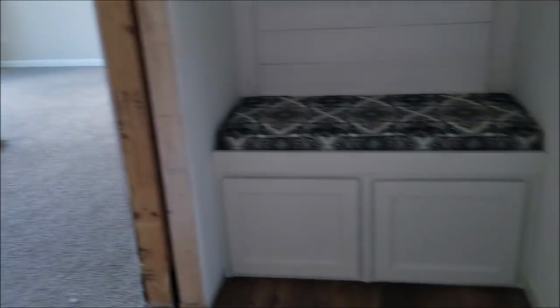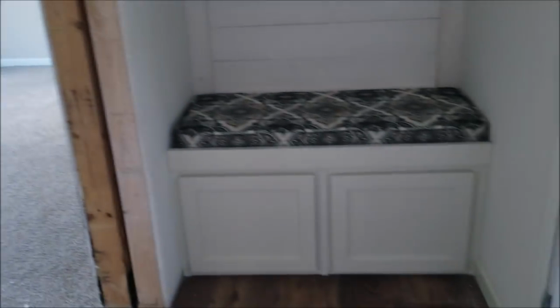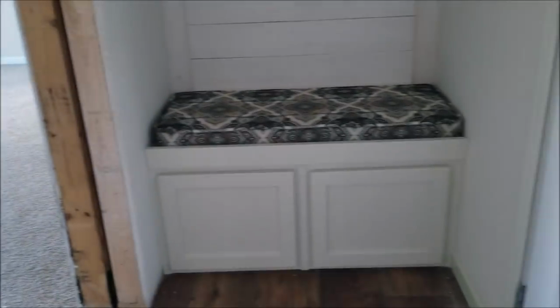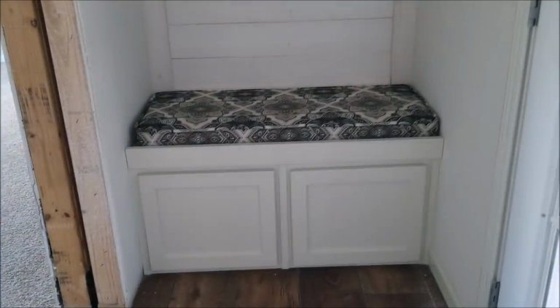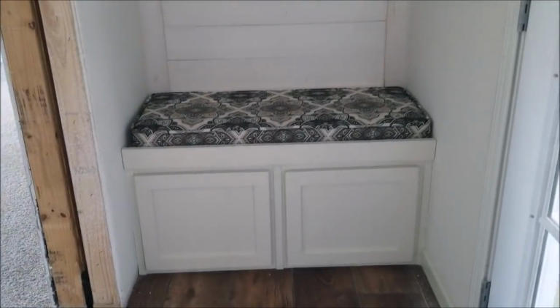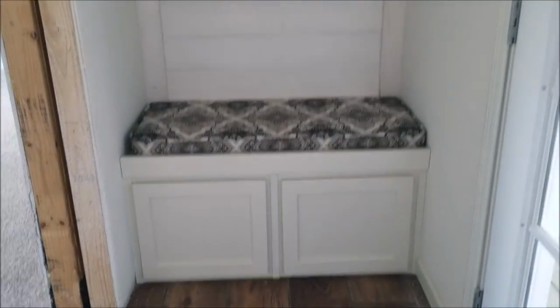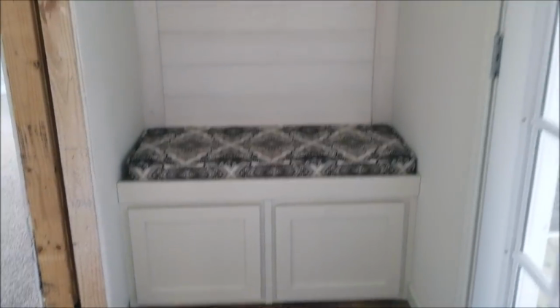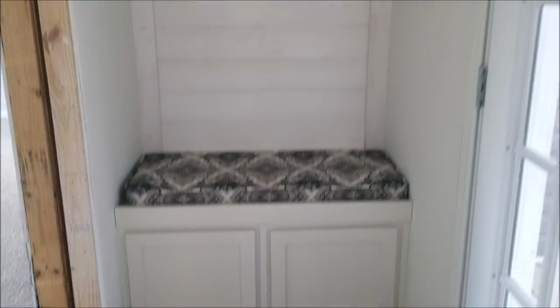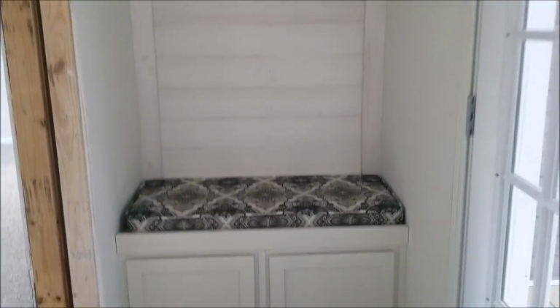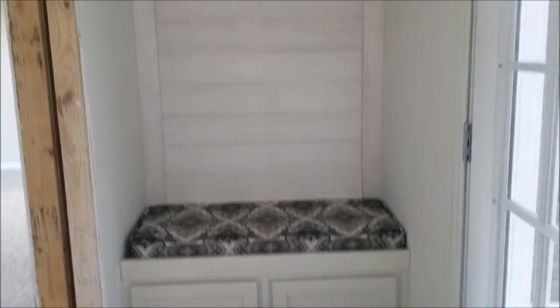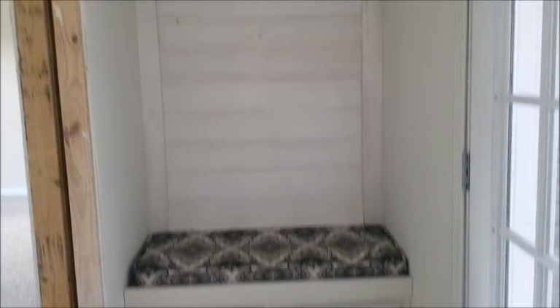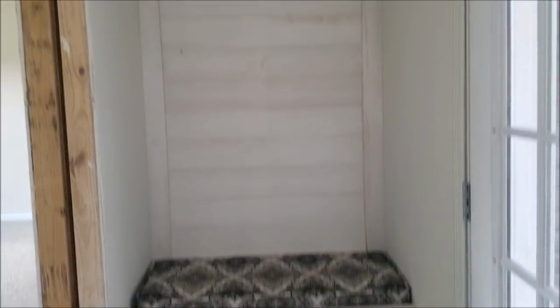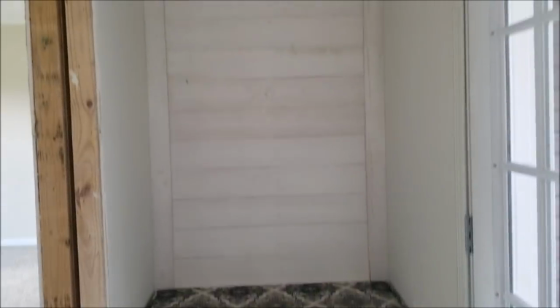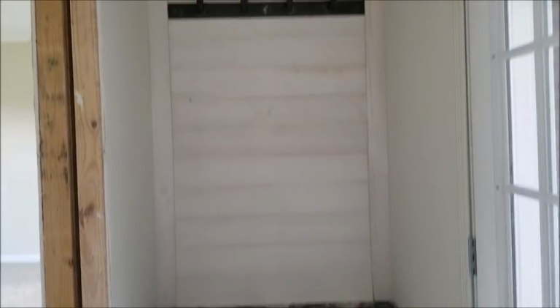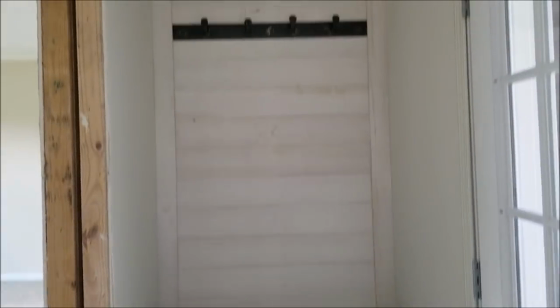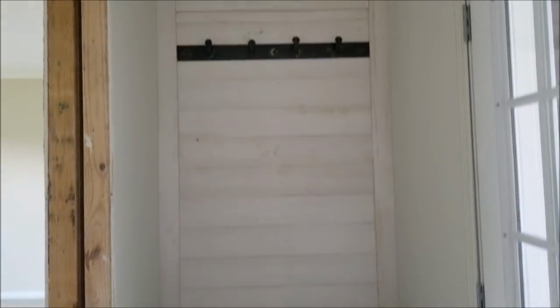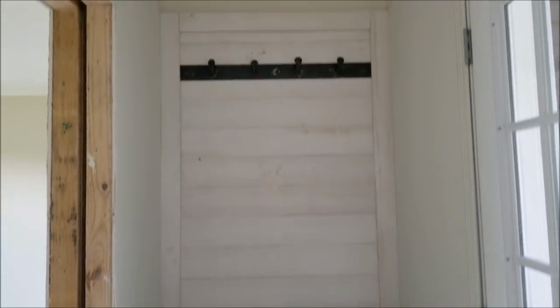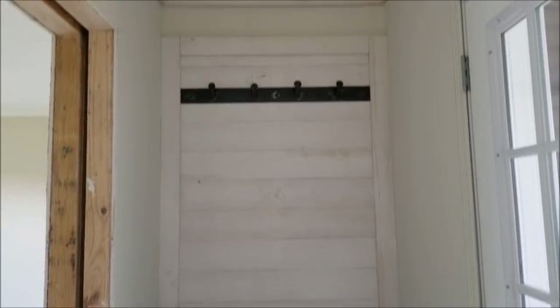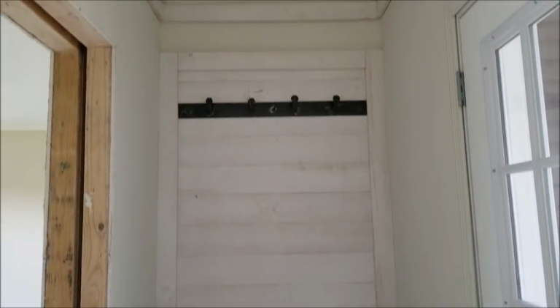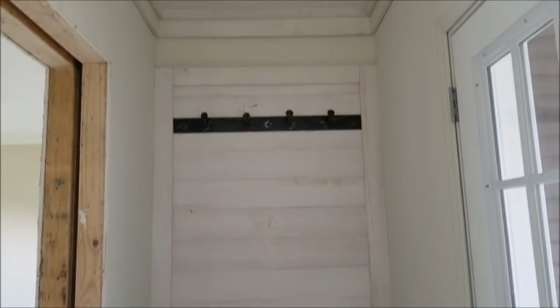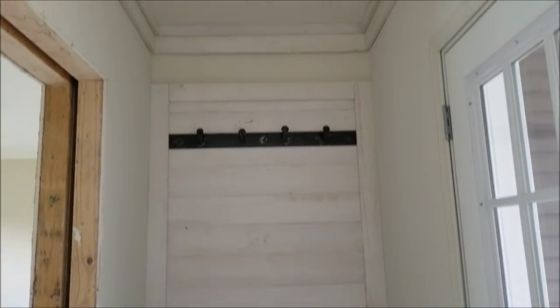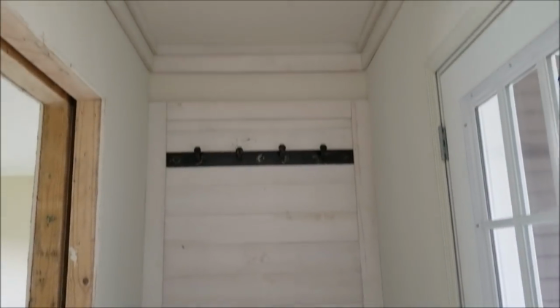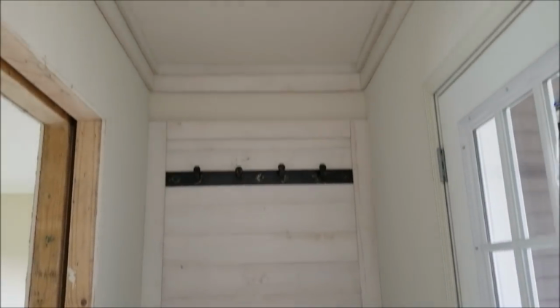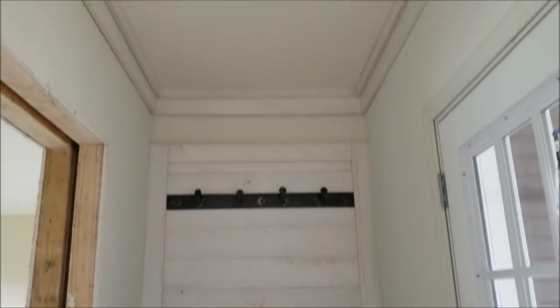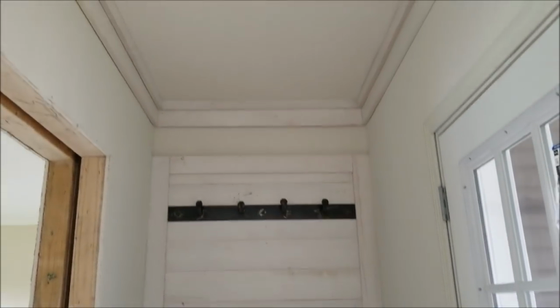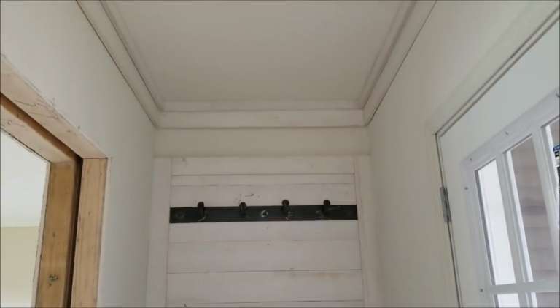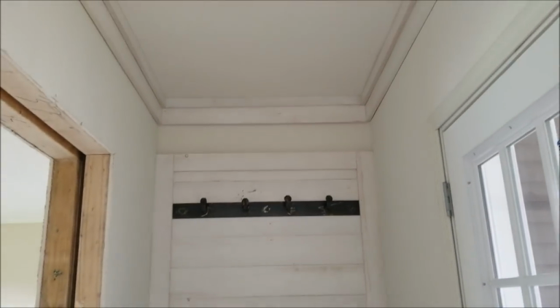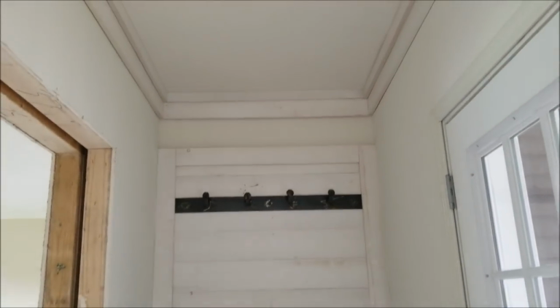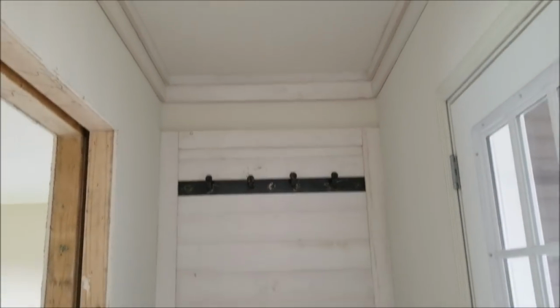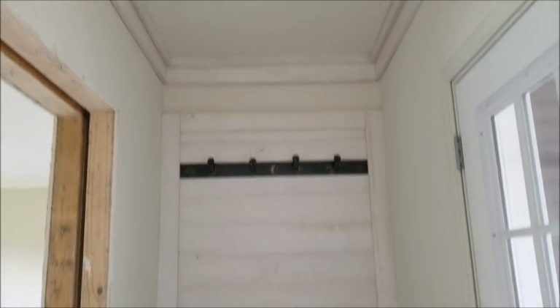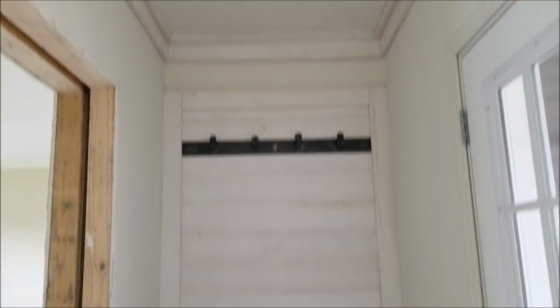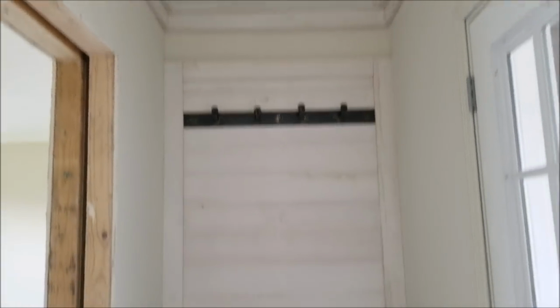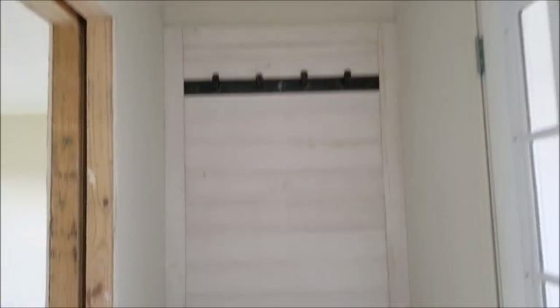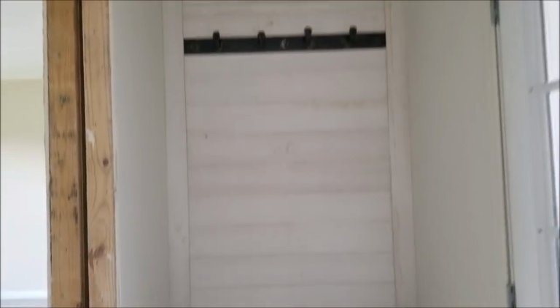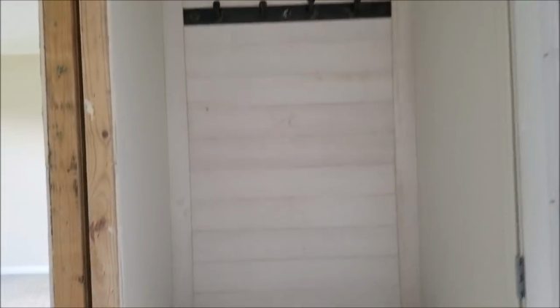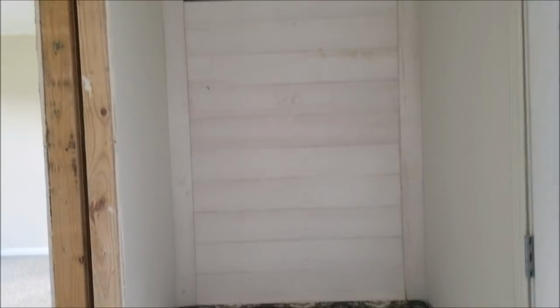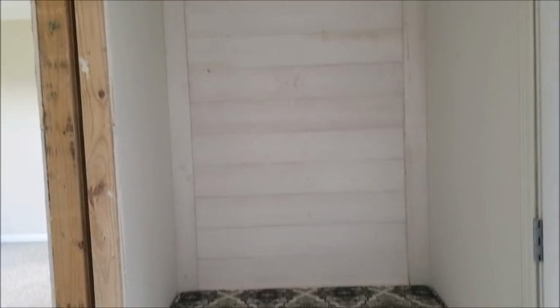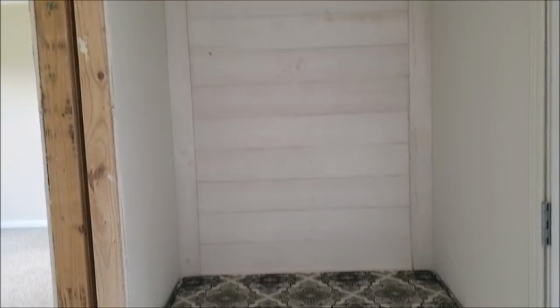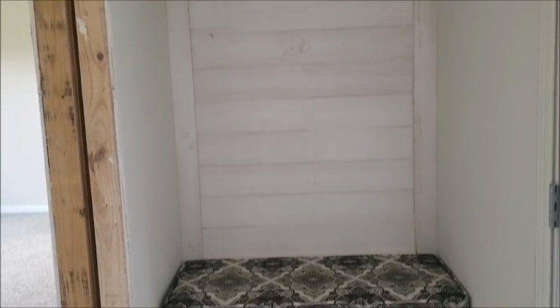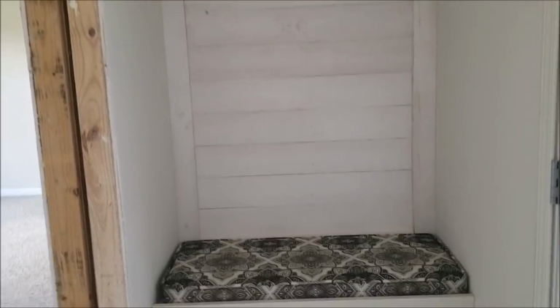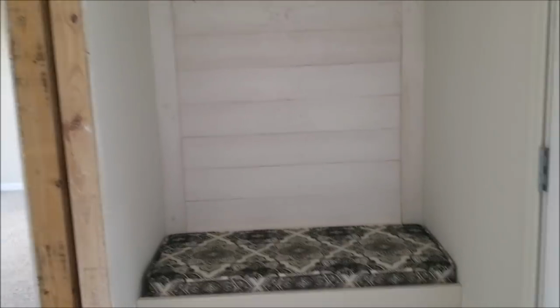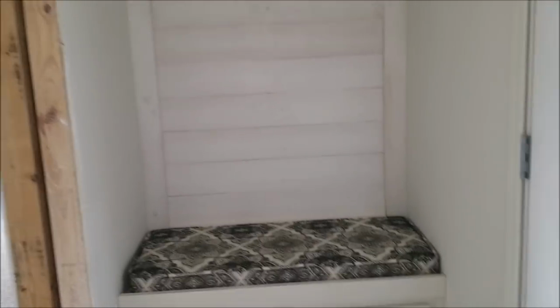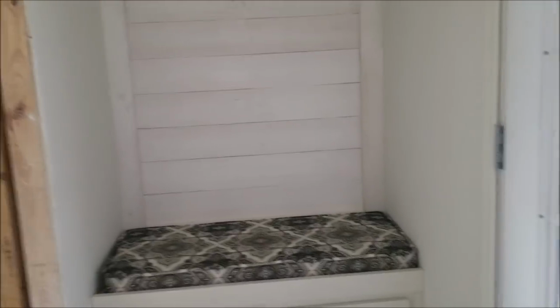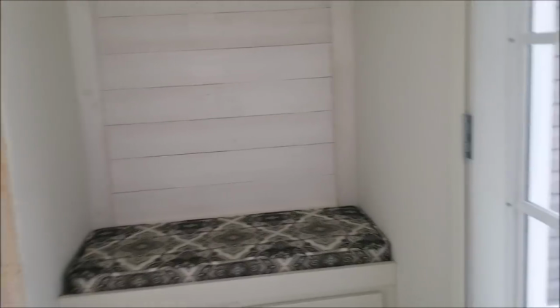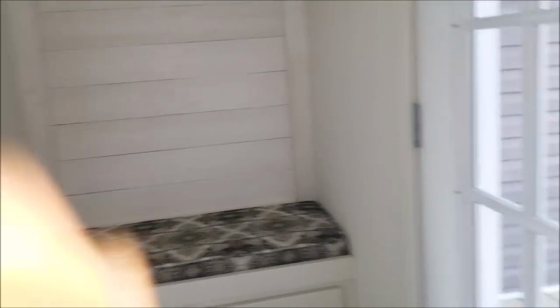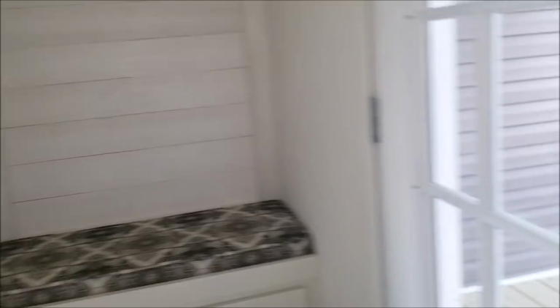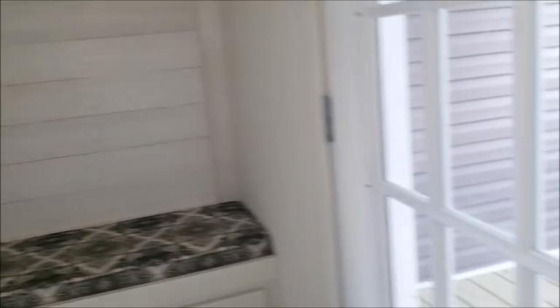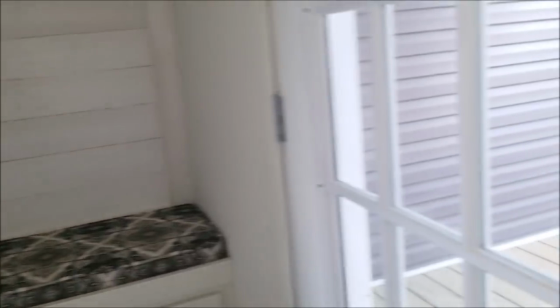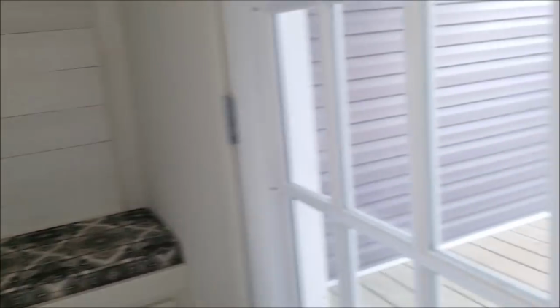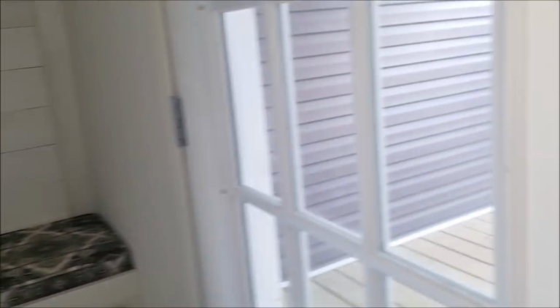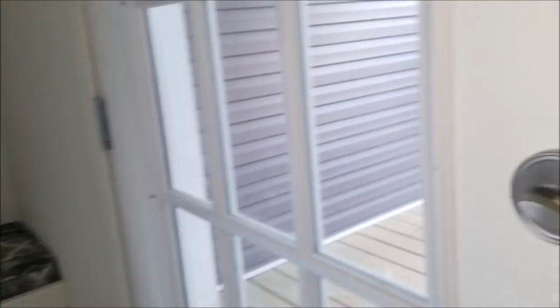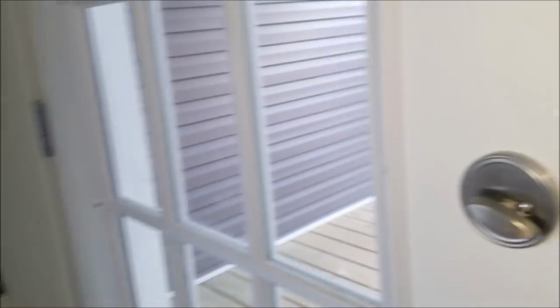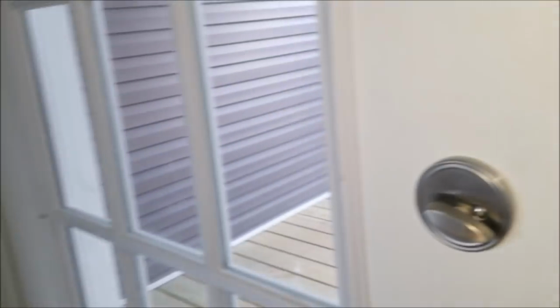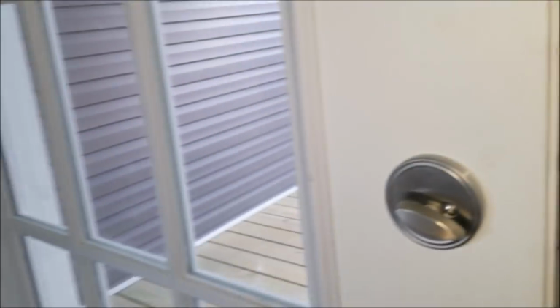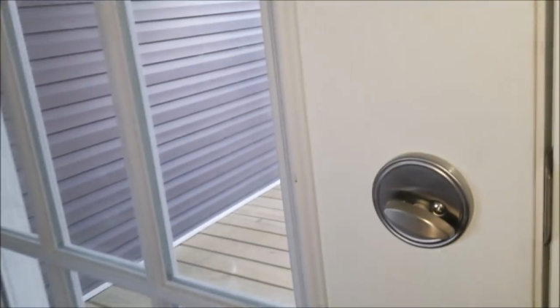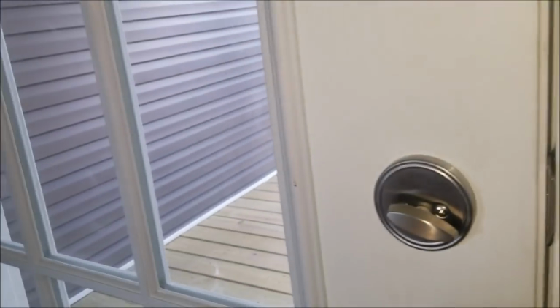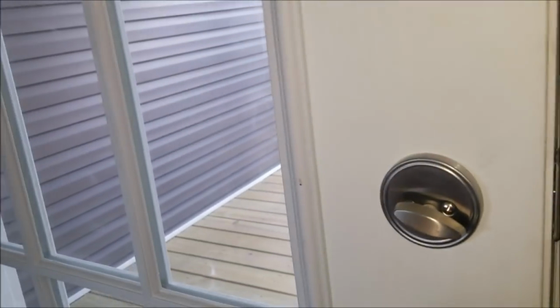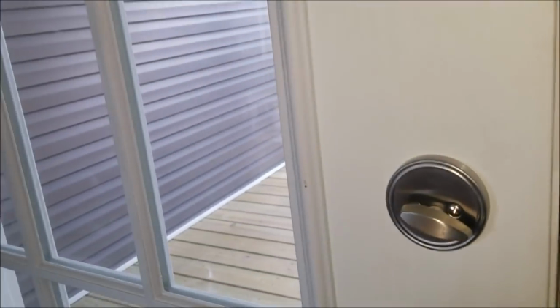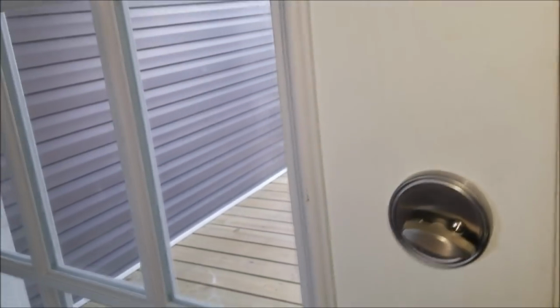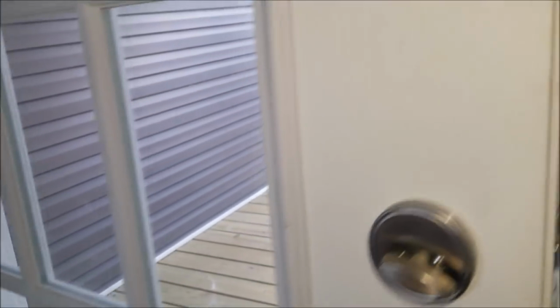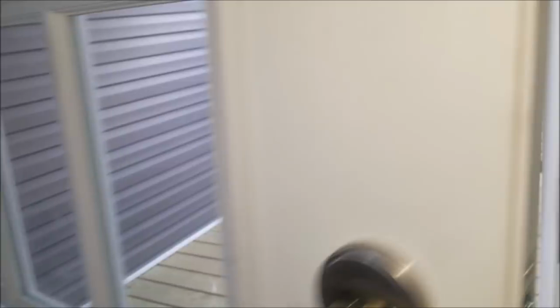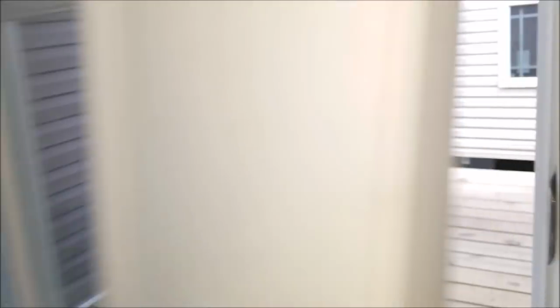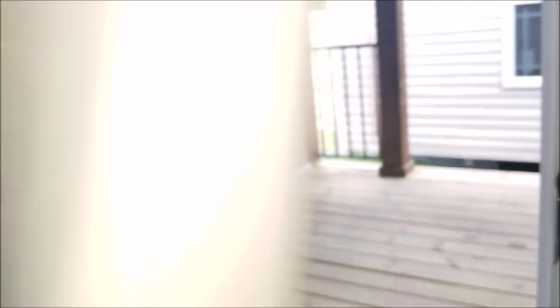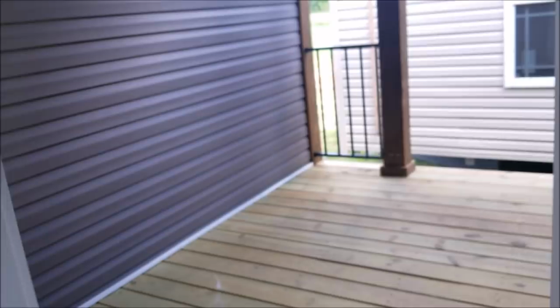Little dressing bench here, and you got a little porch right here.